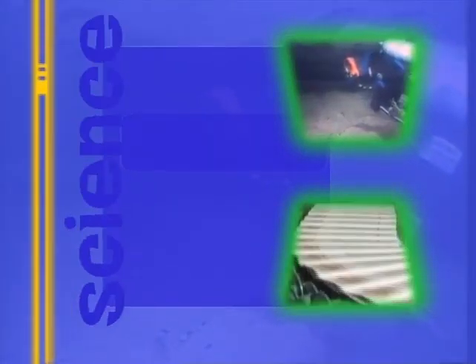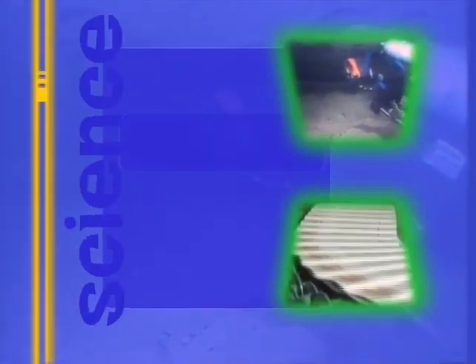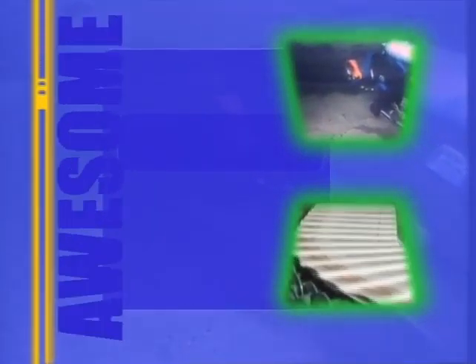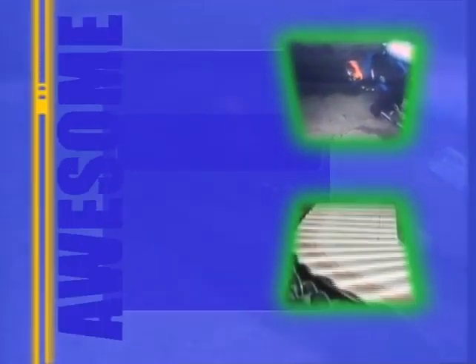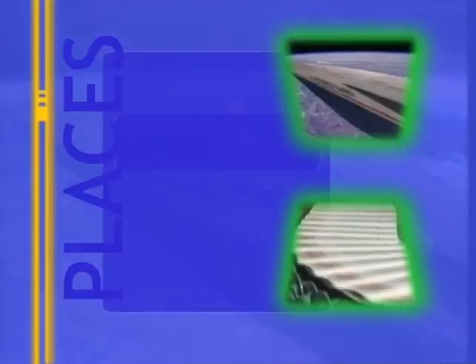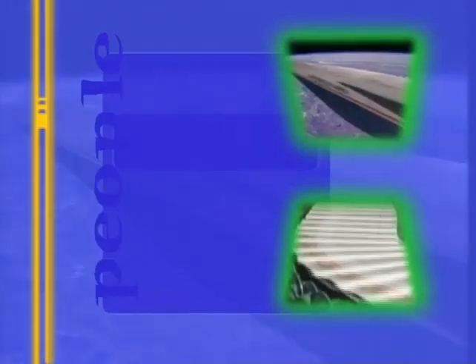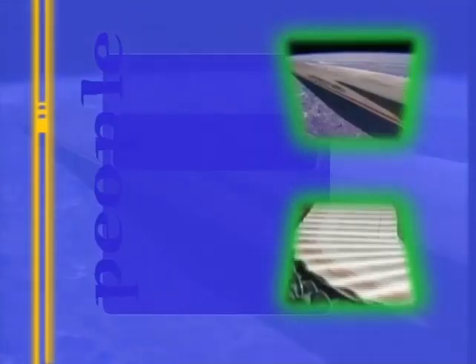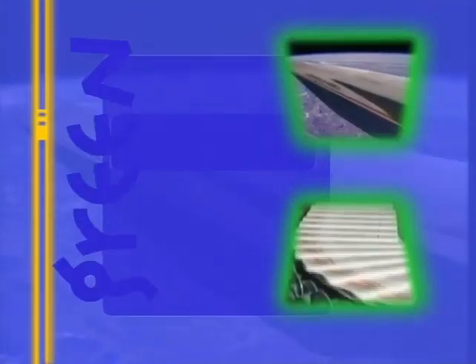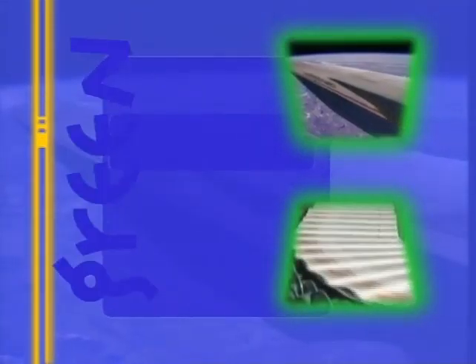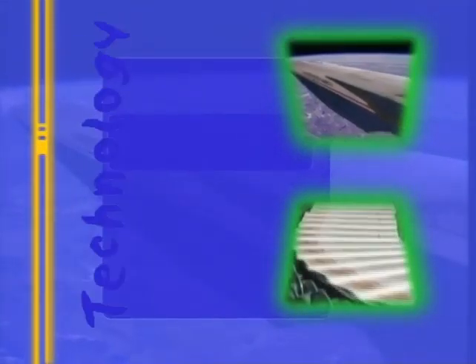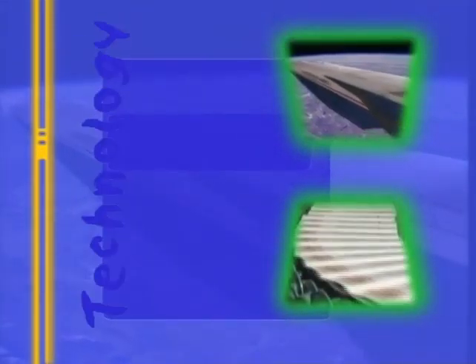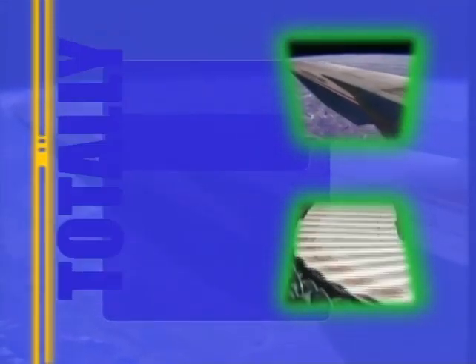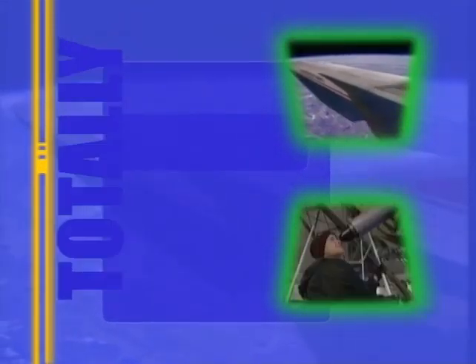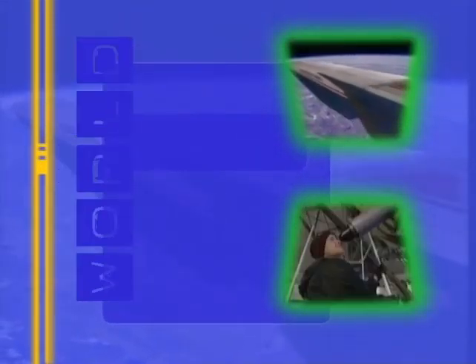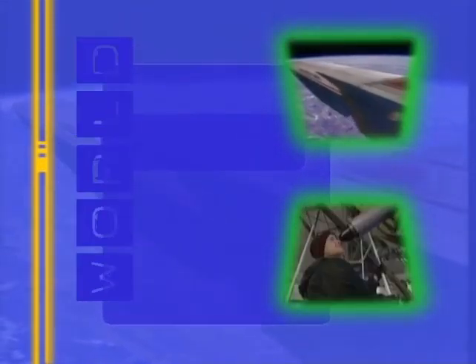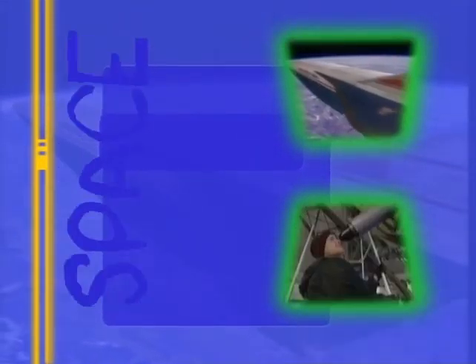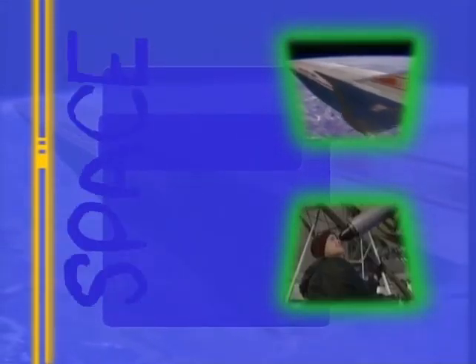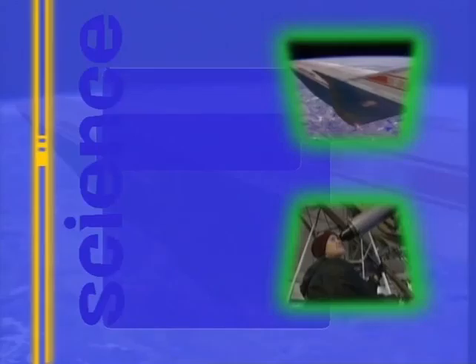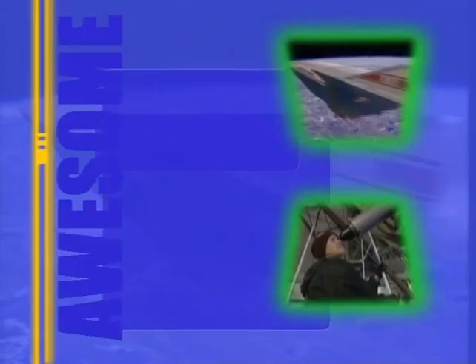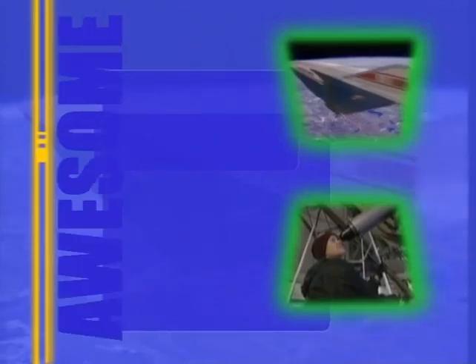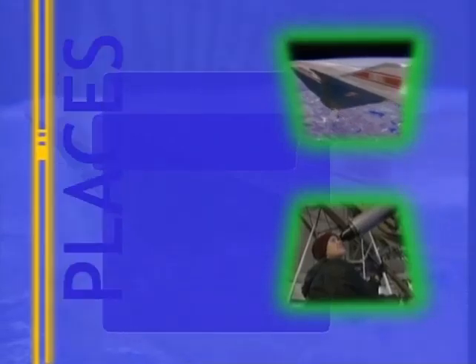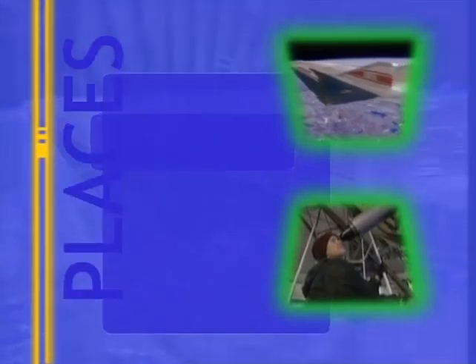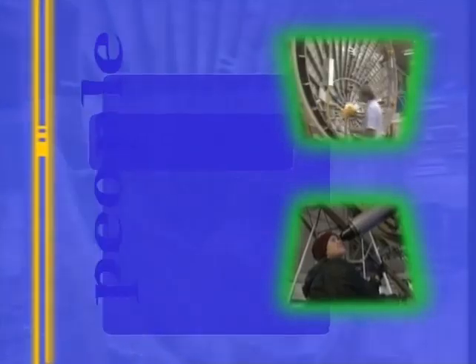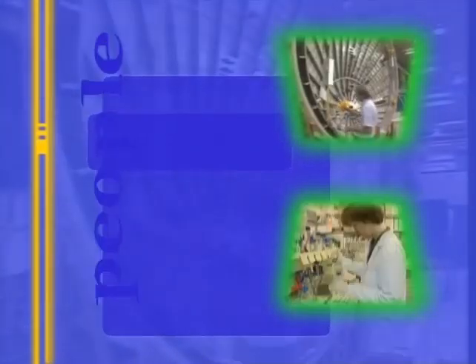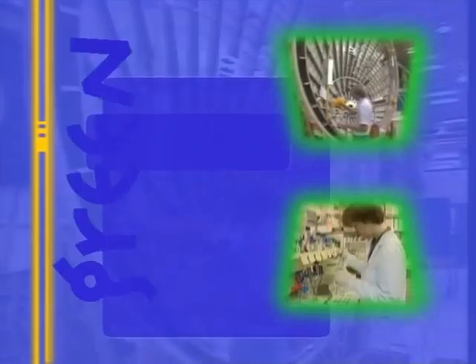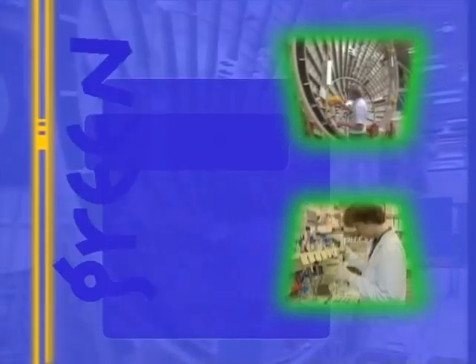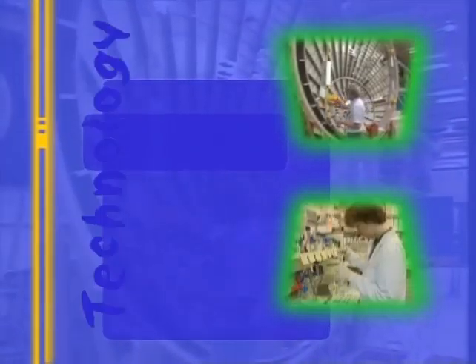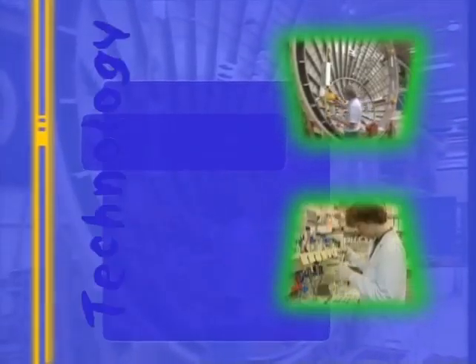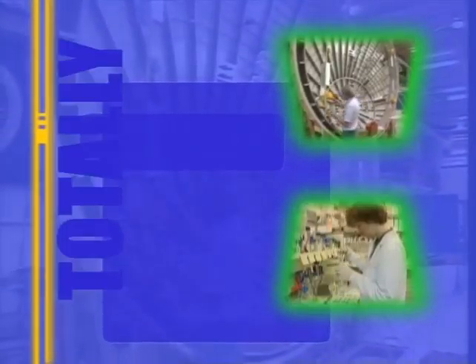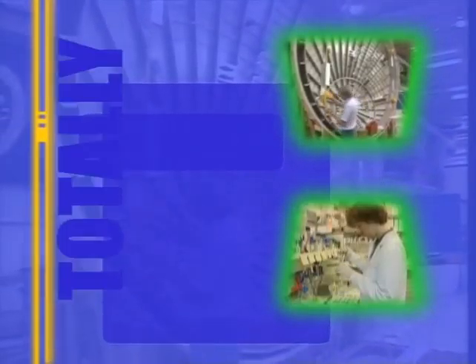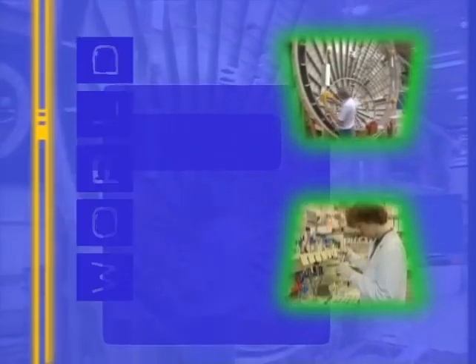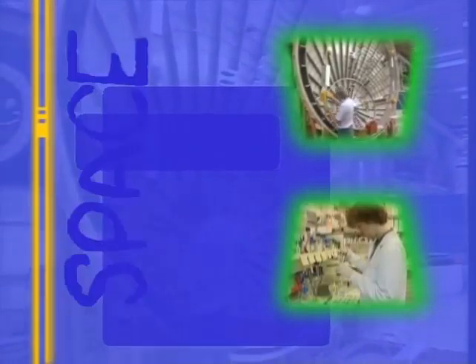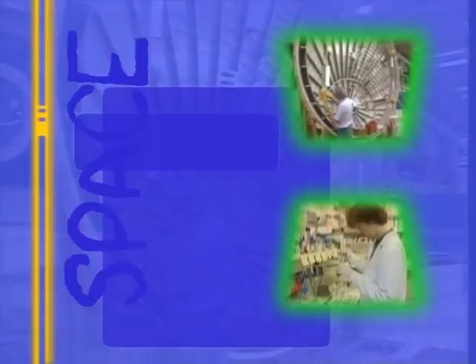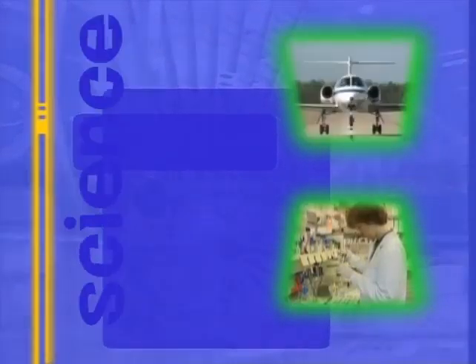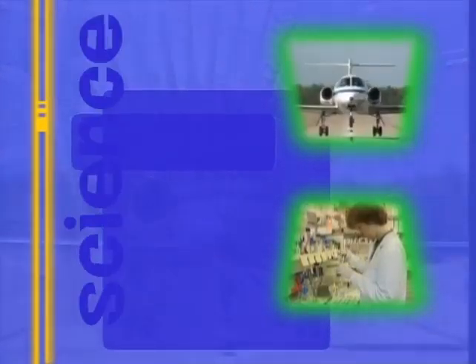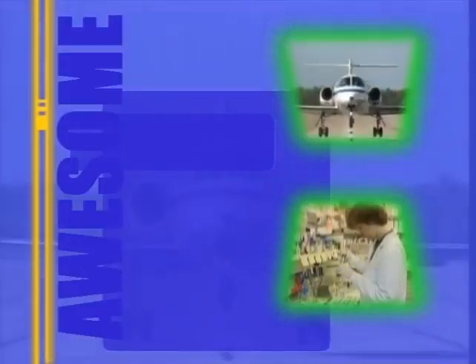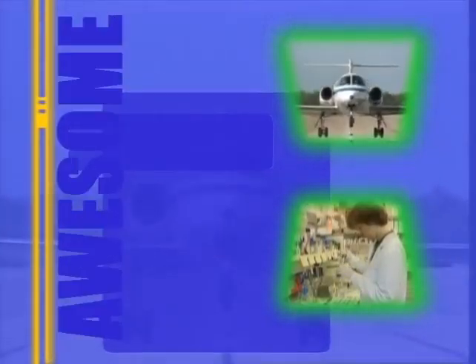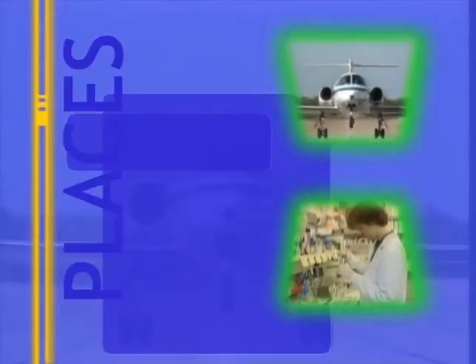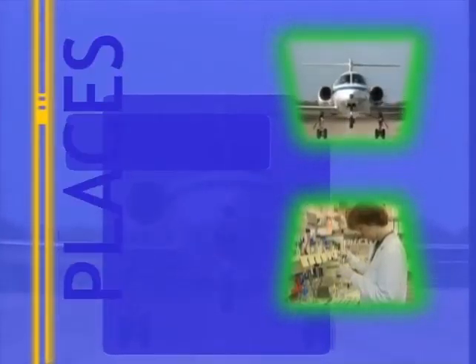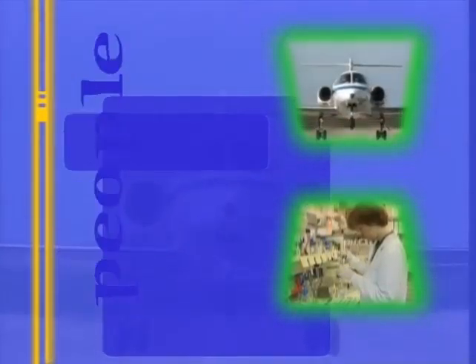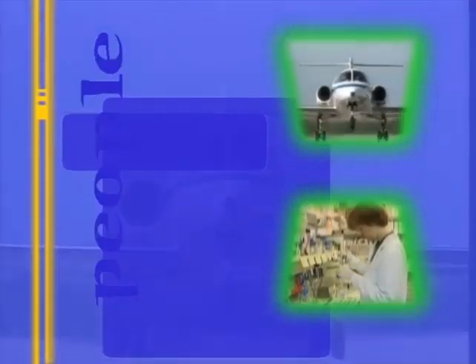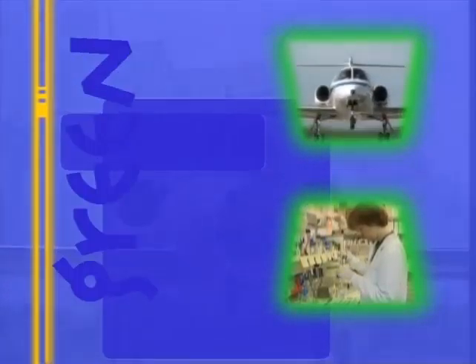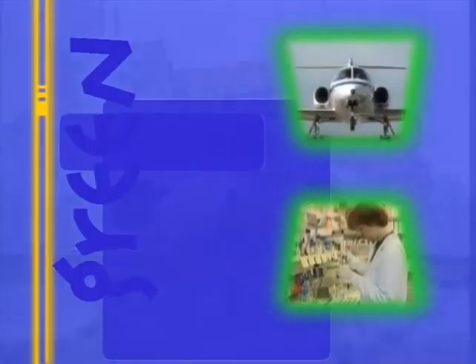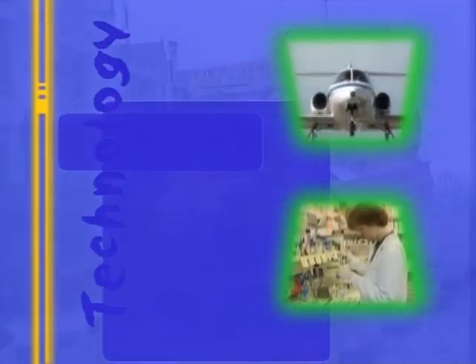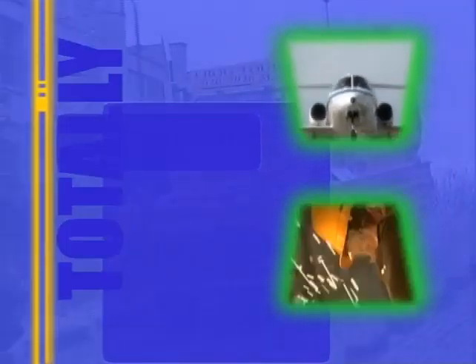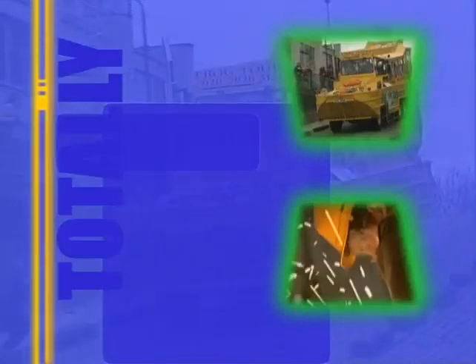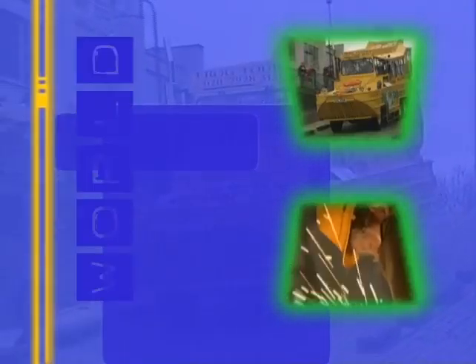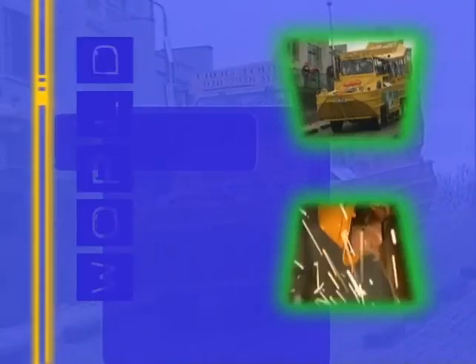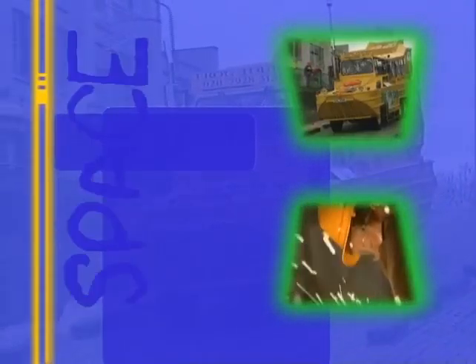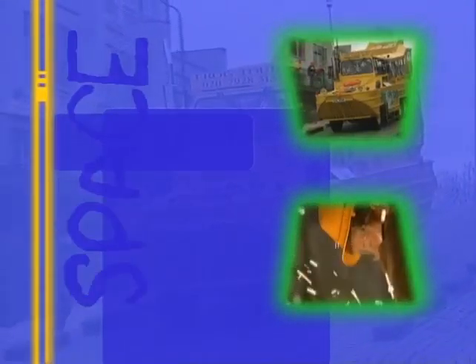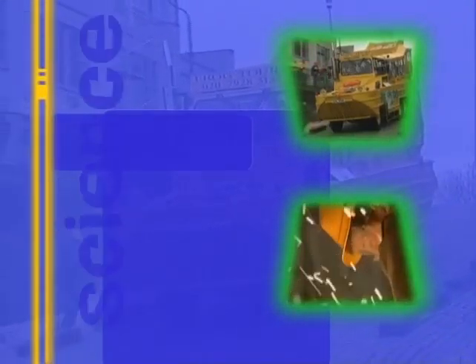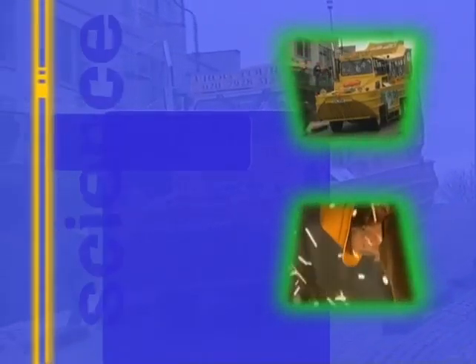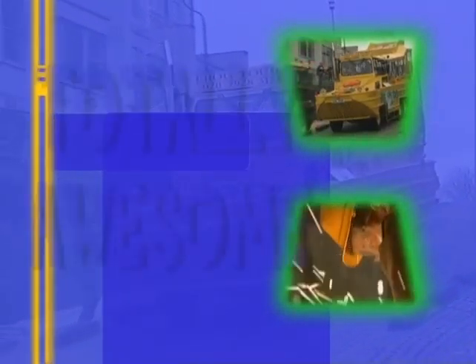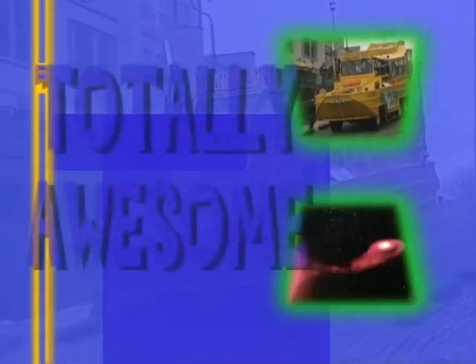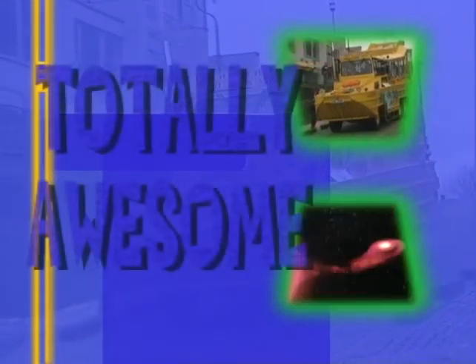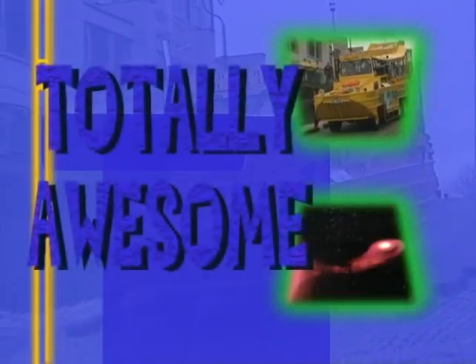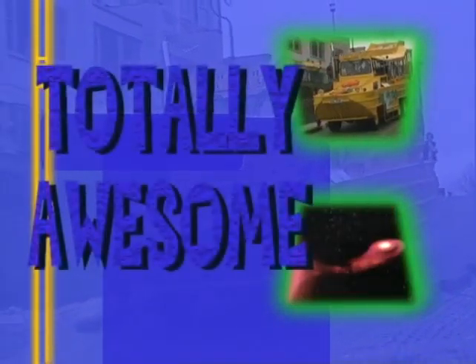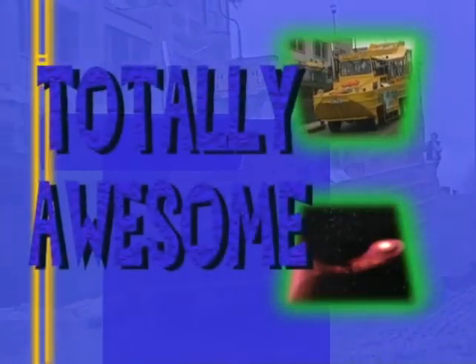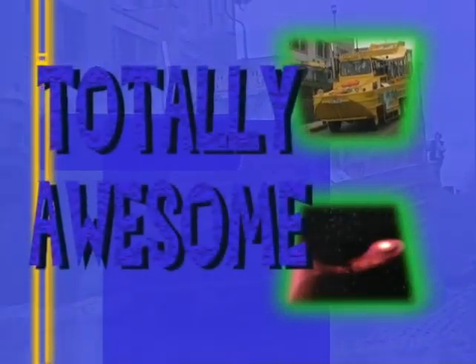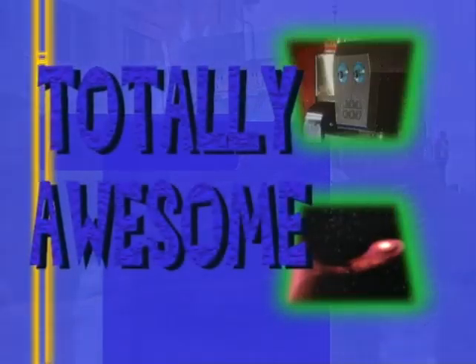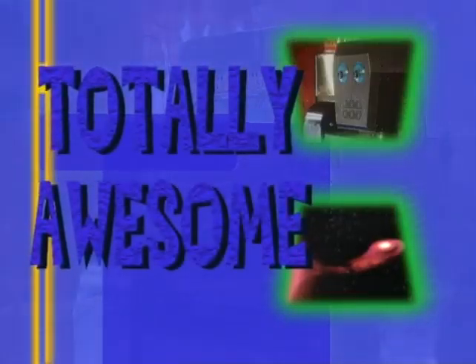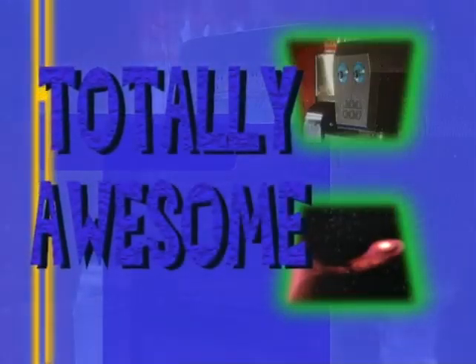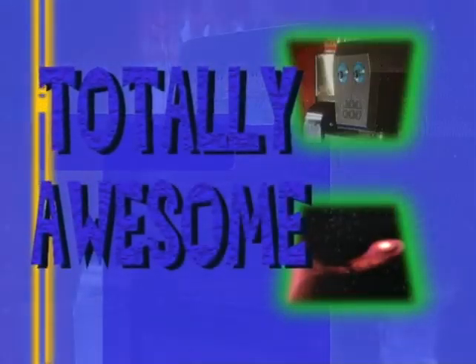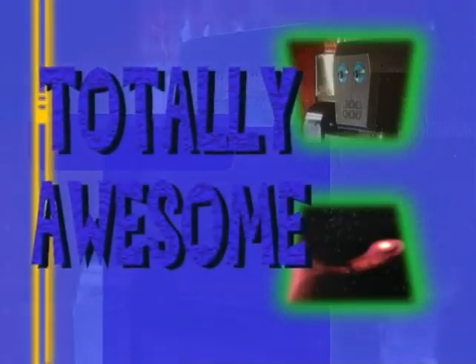Technology, Science, Space, Environment, People, Places — it's all totally awesome.